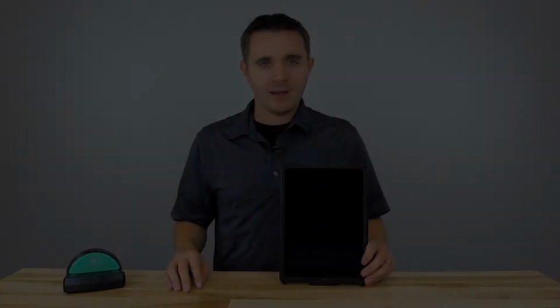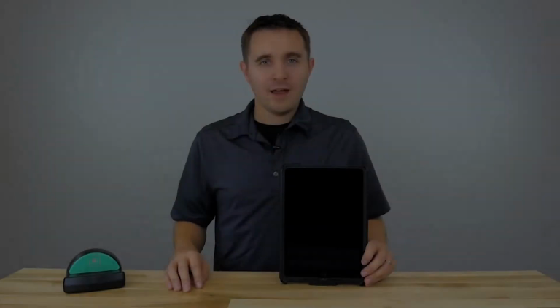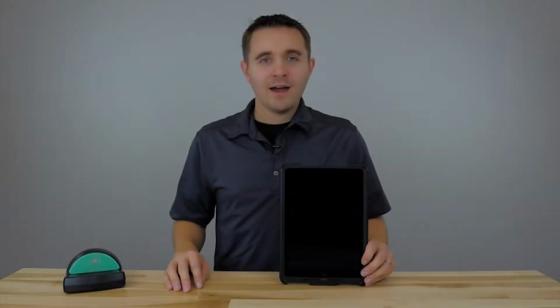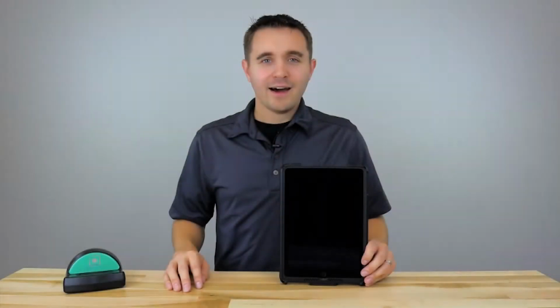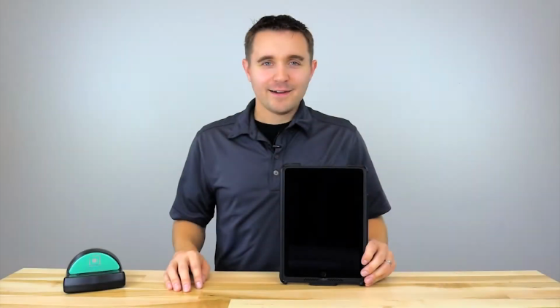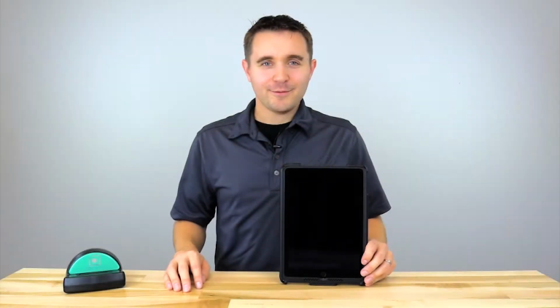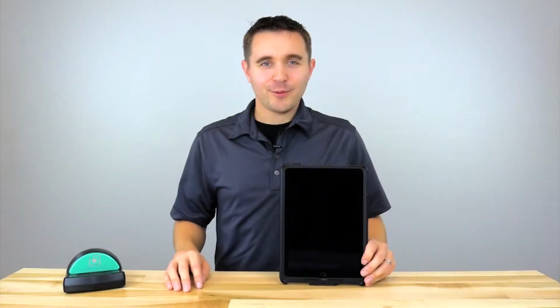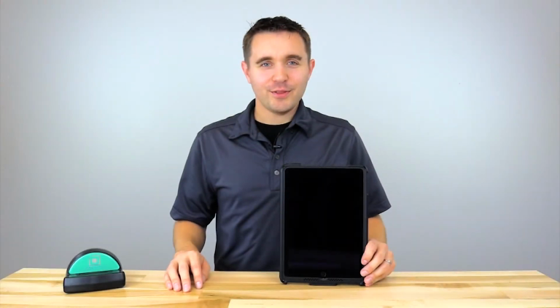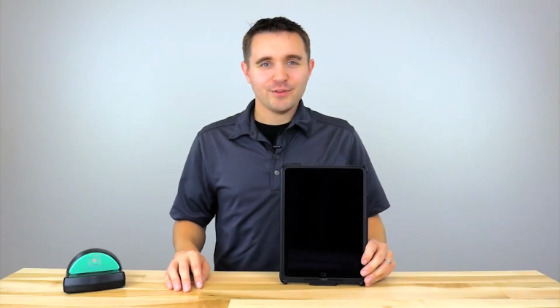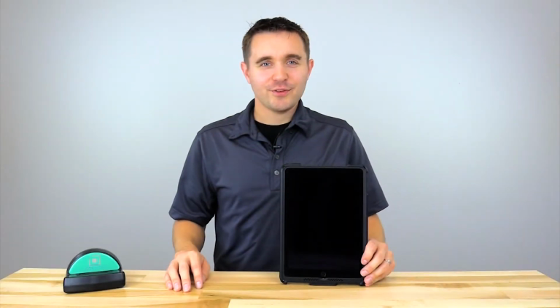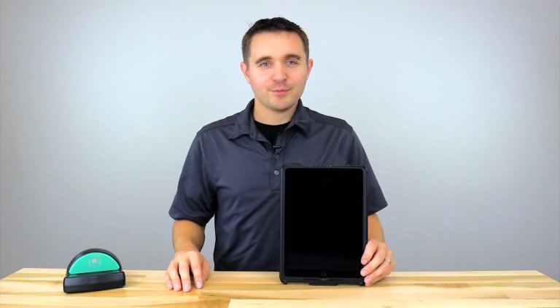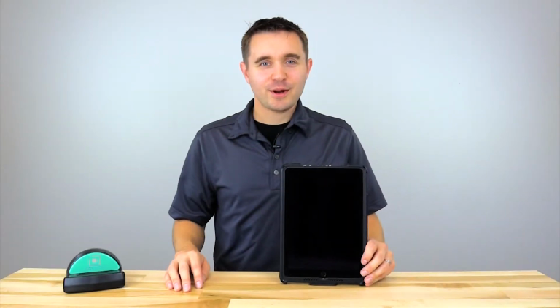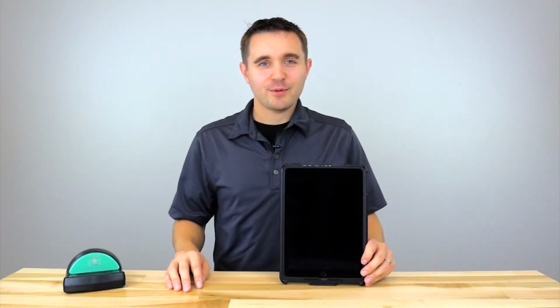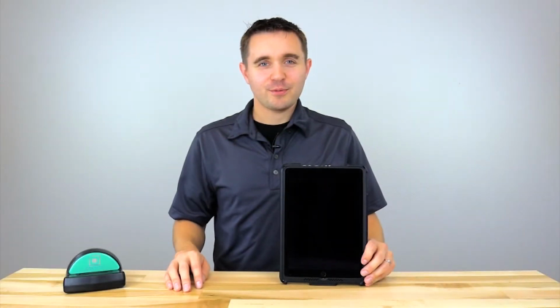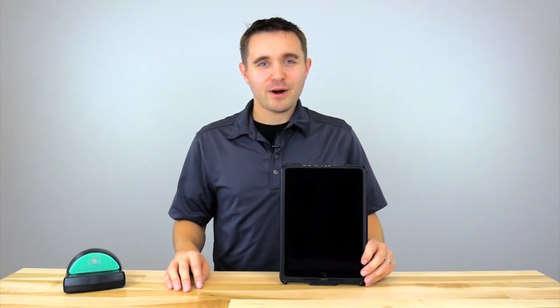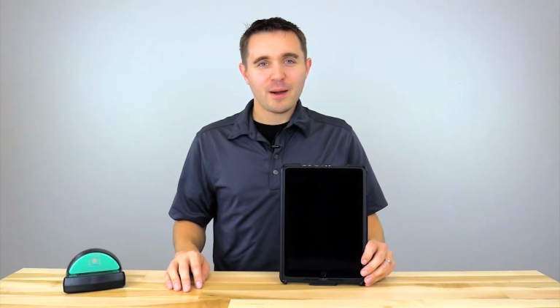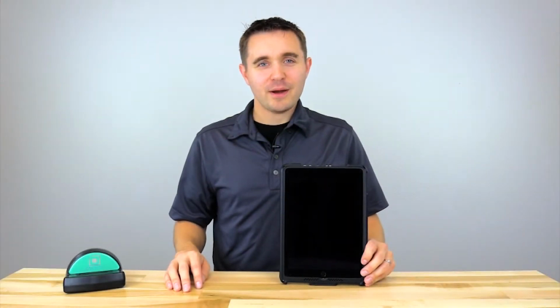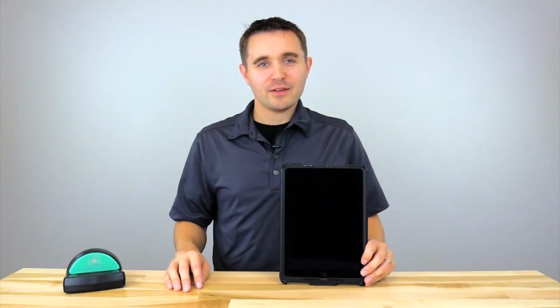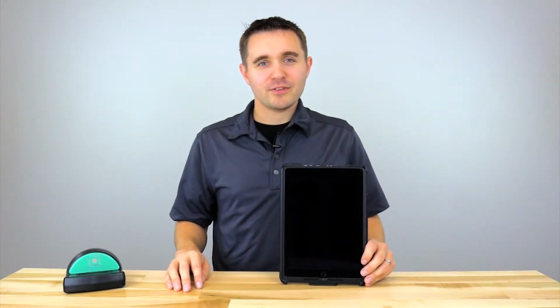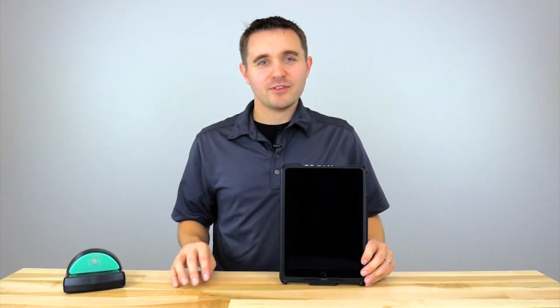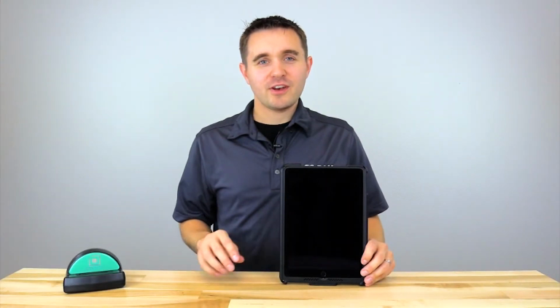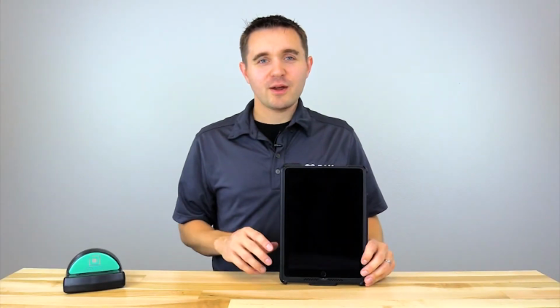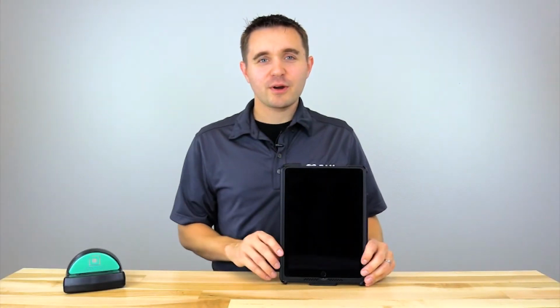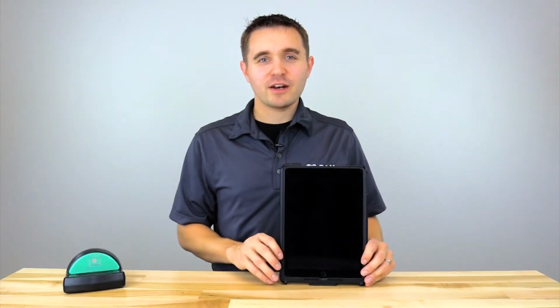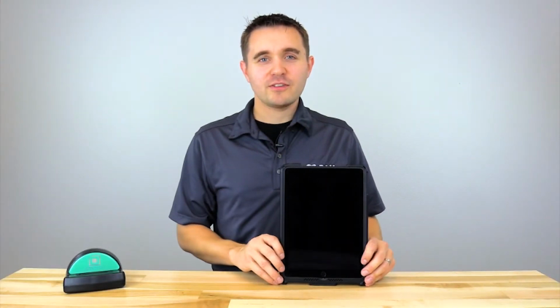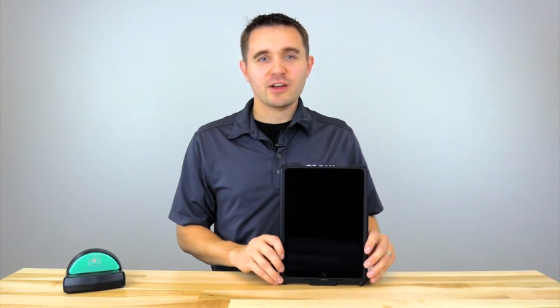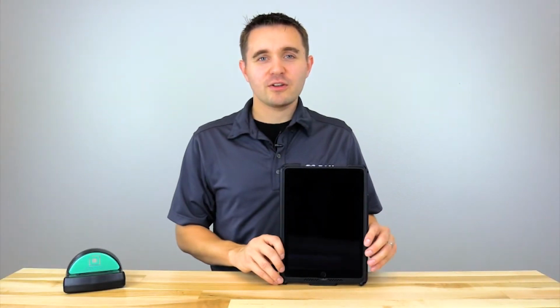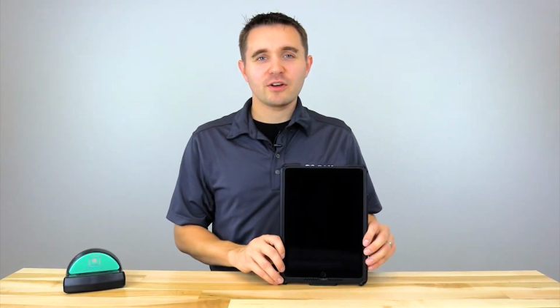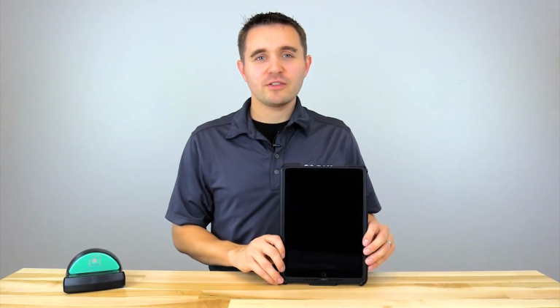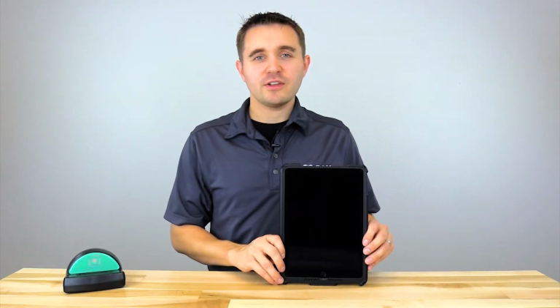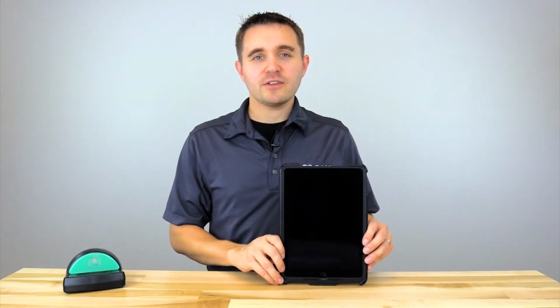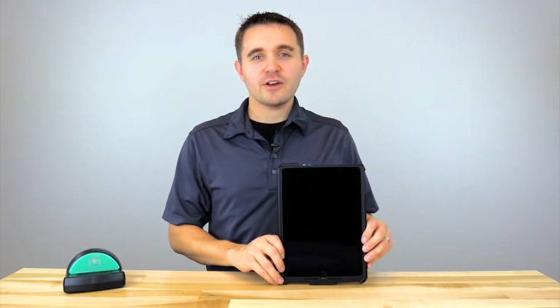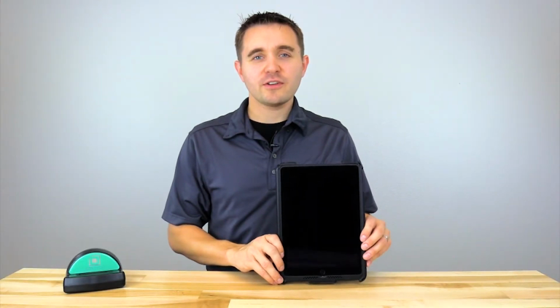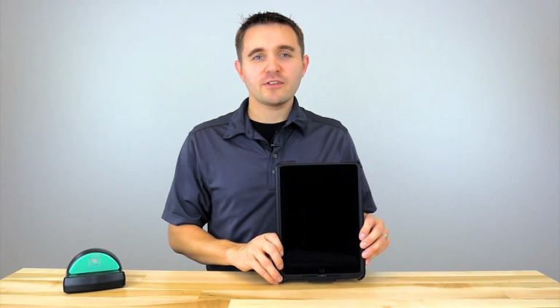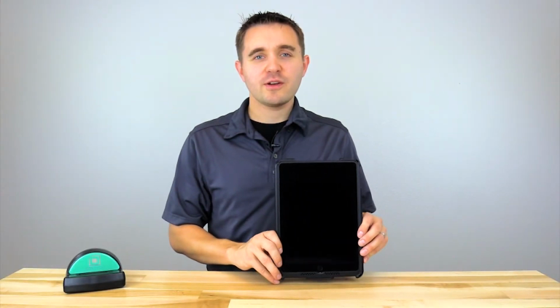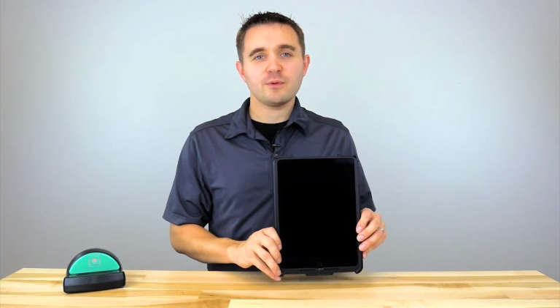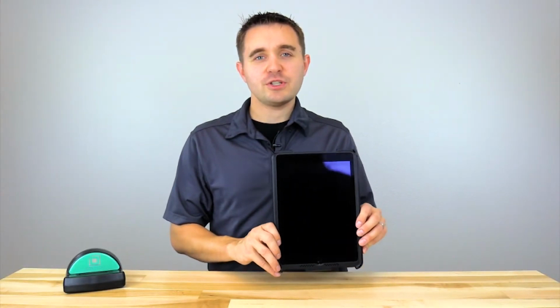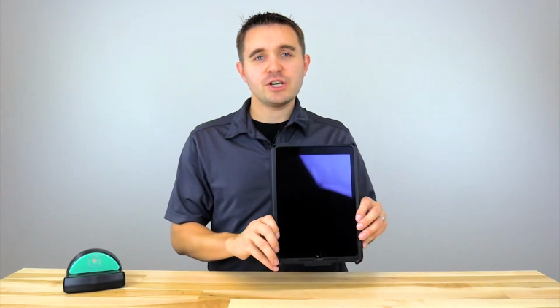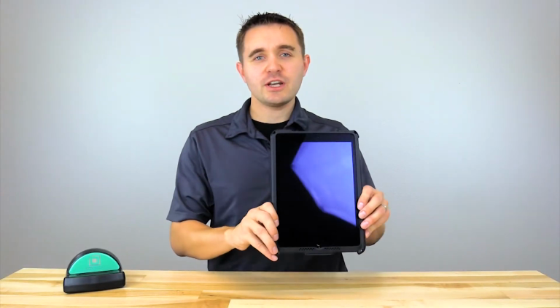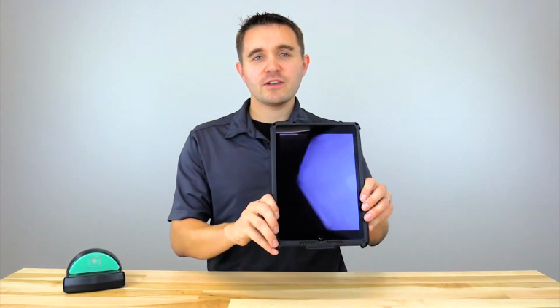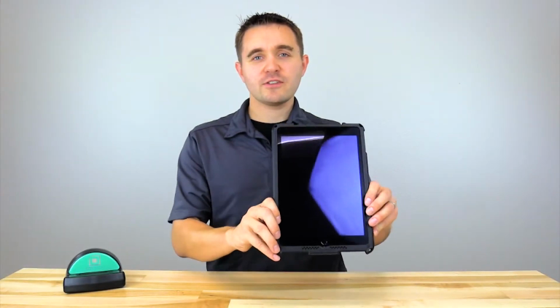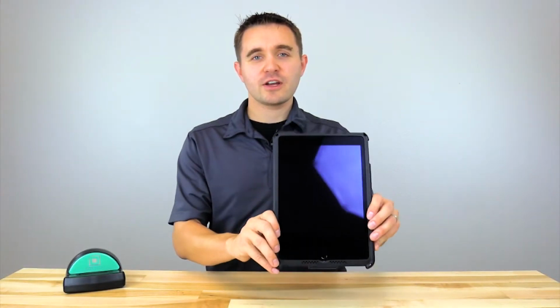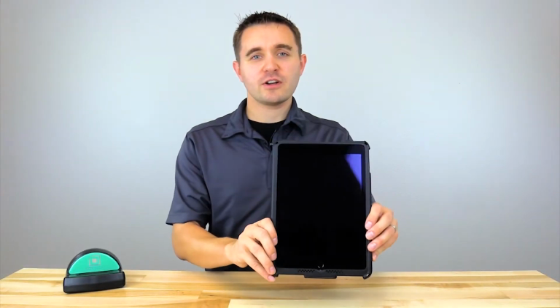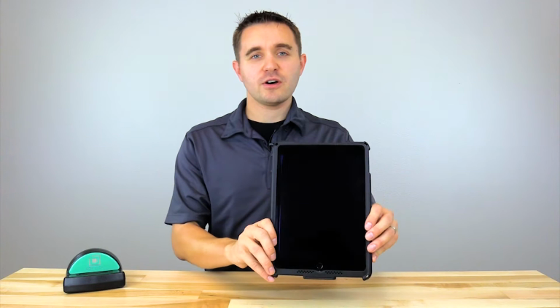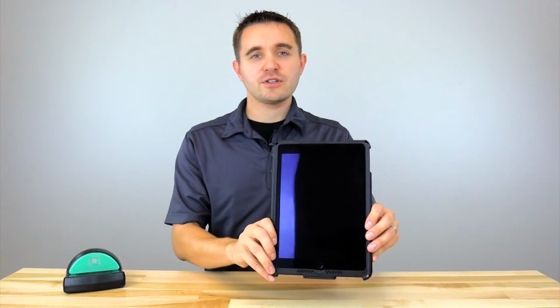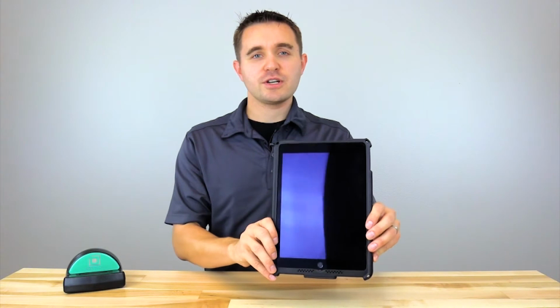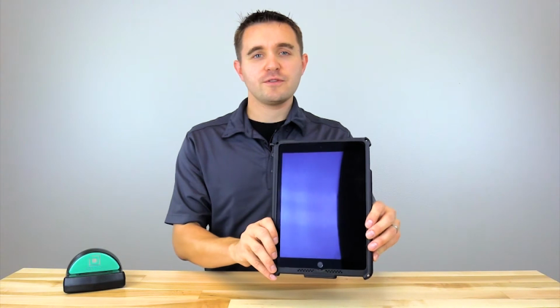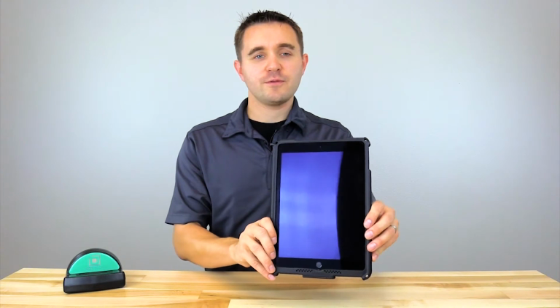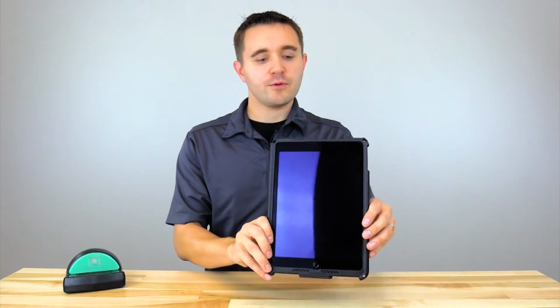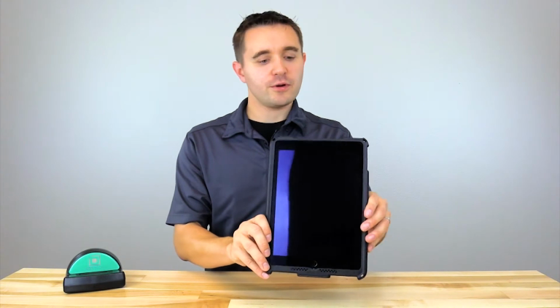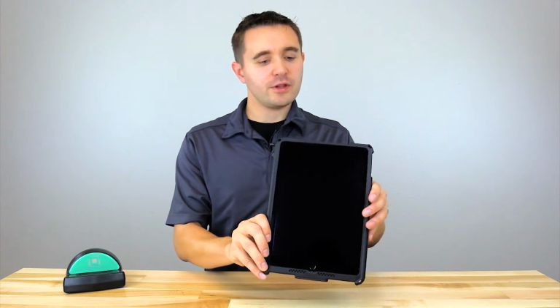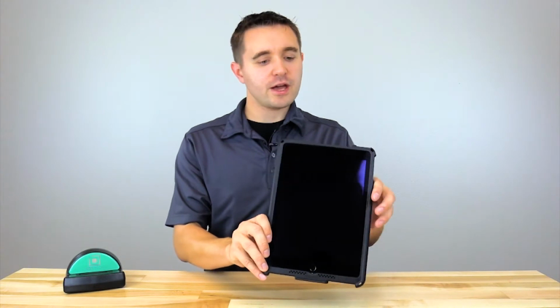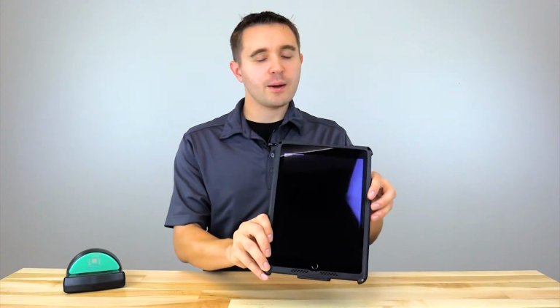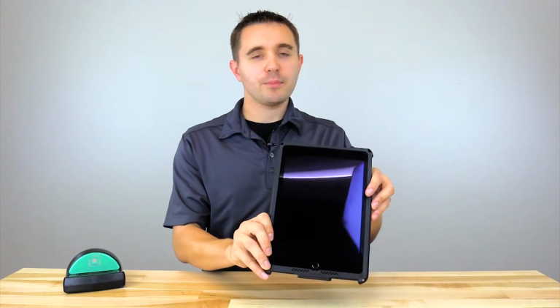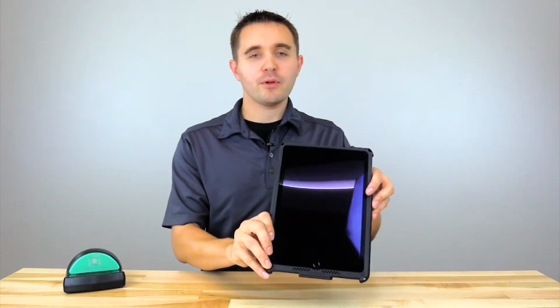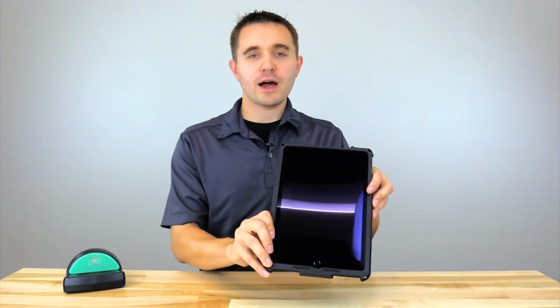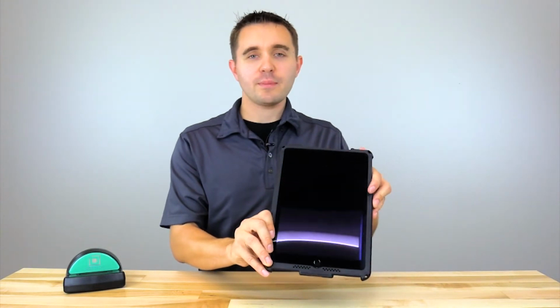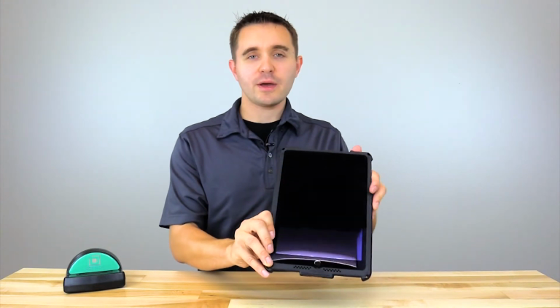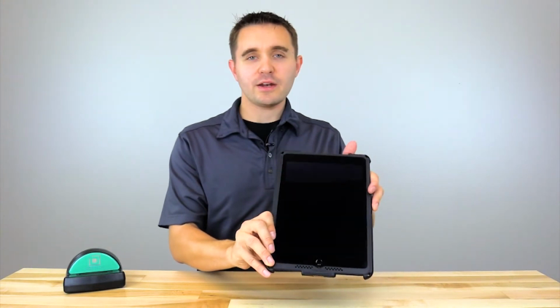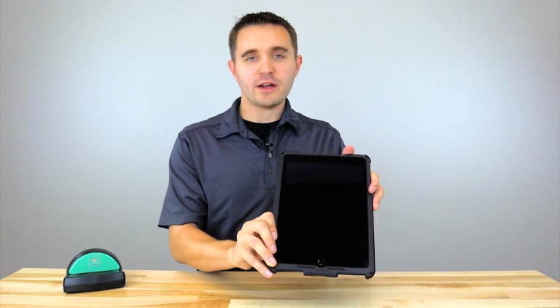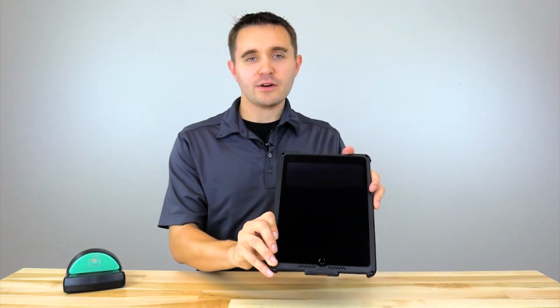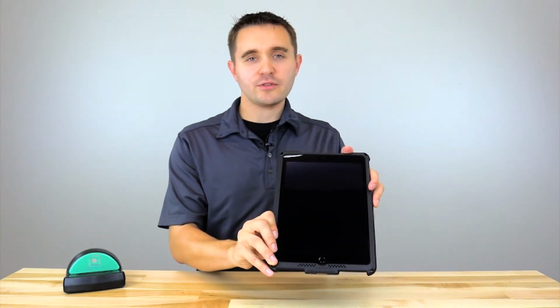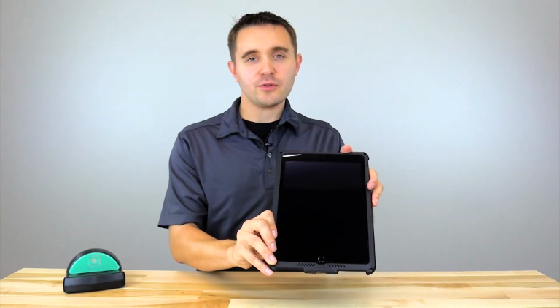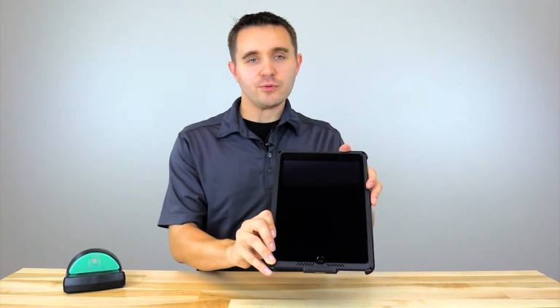Hi everyone, this is Rick with RAM Mounts and today we're going to take a look at the IntelliSkin with GDS technology for the Apple iPad Air 2.